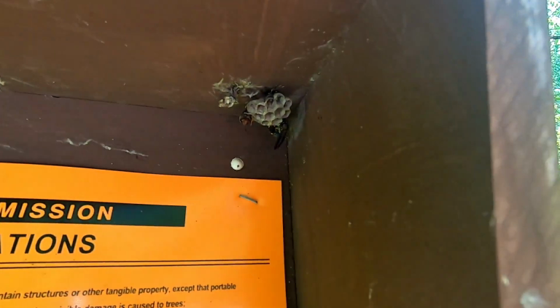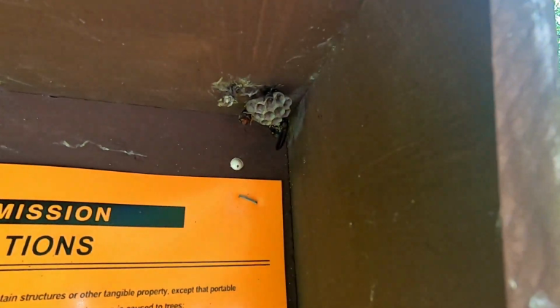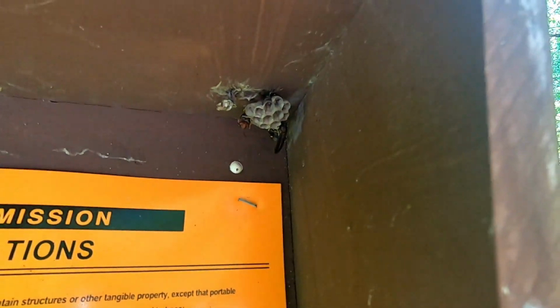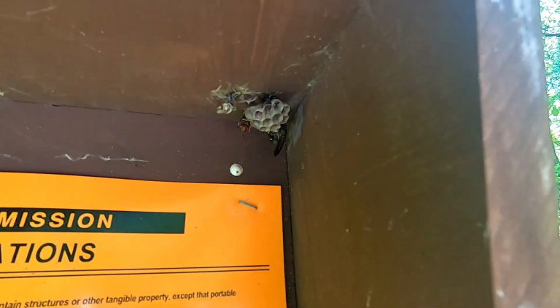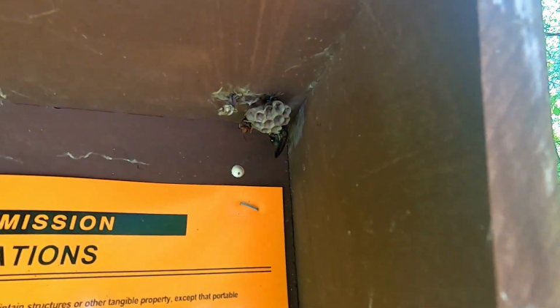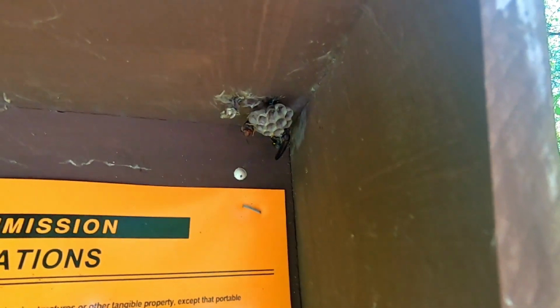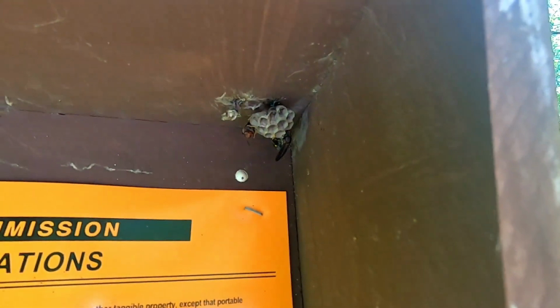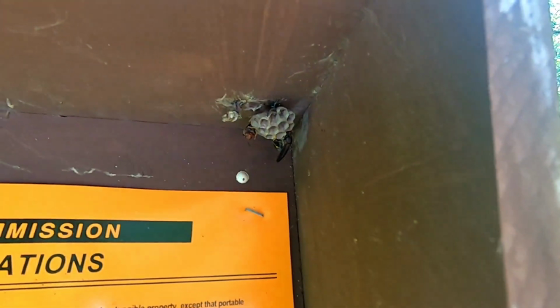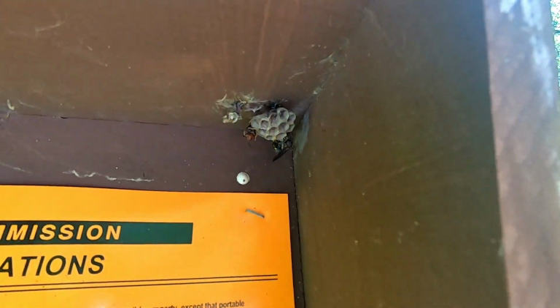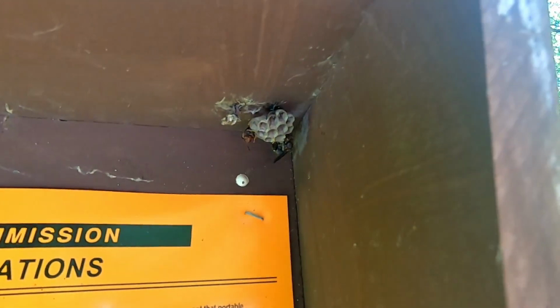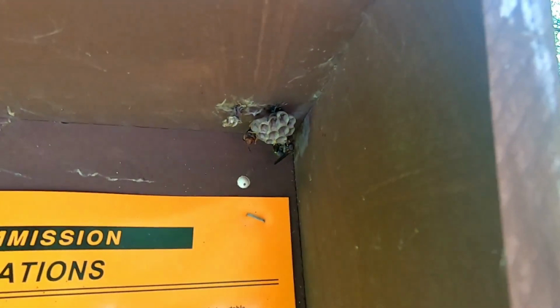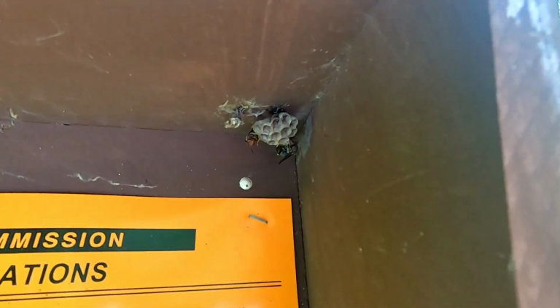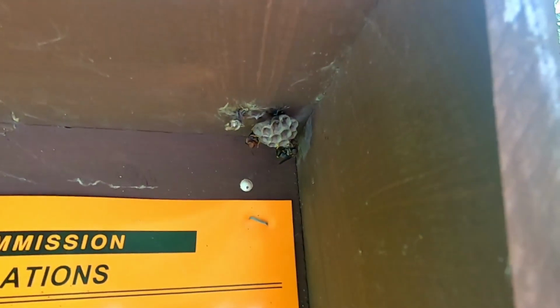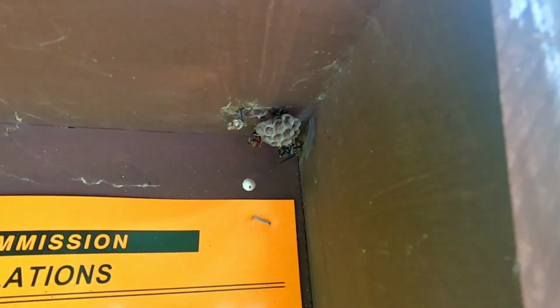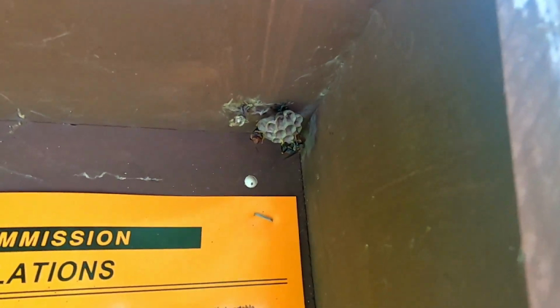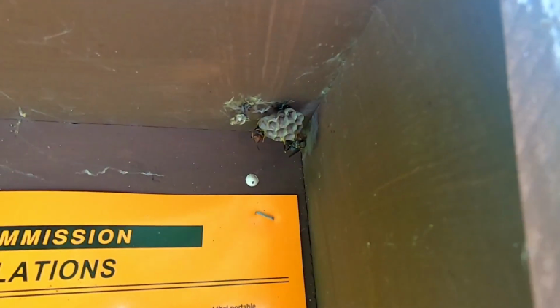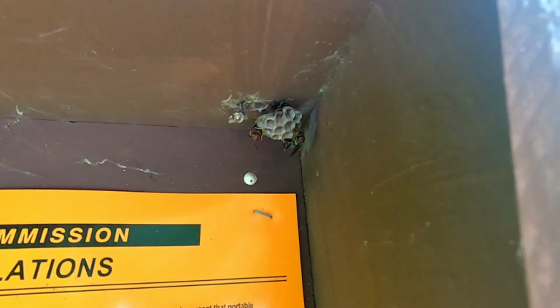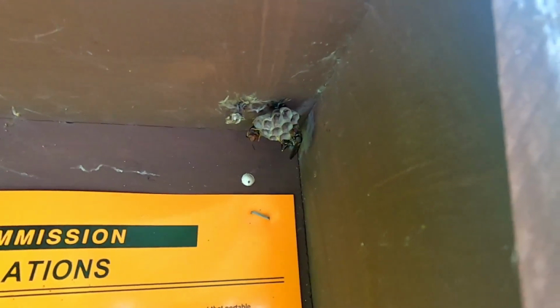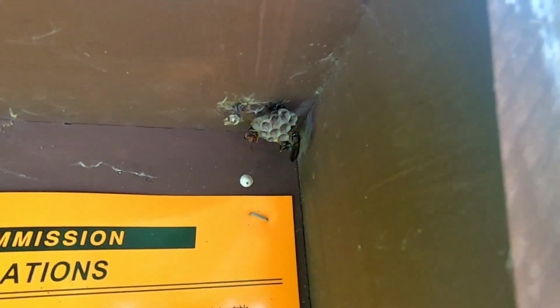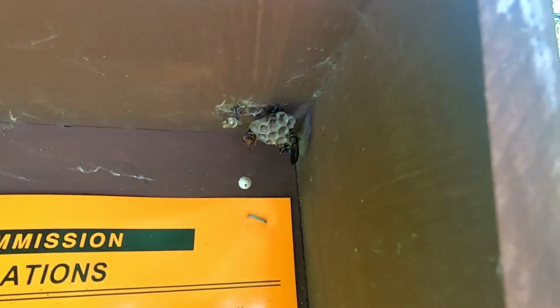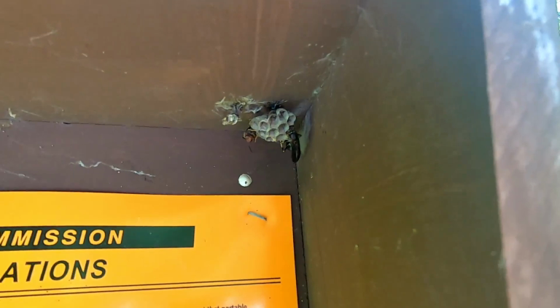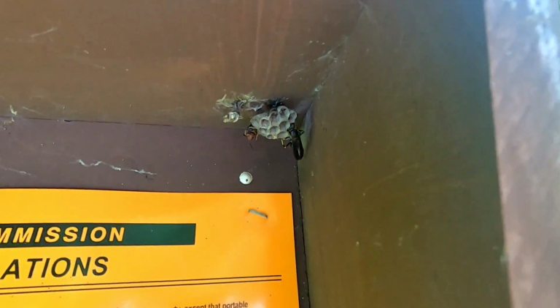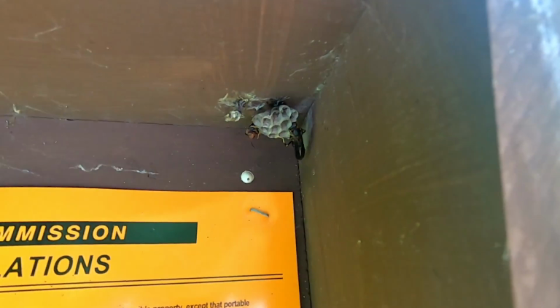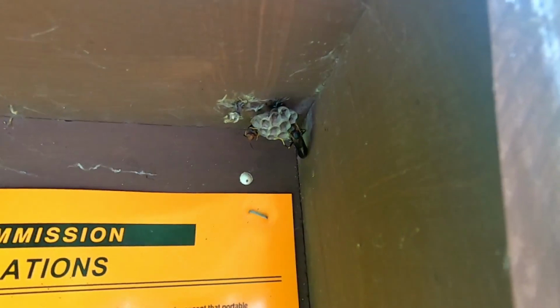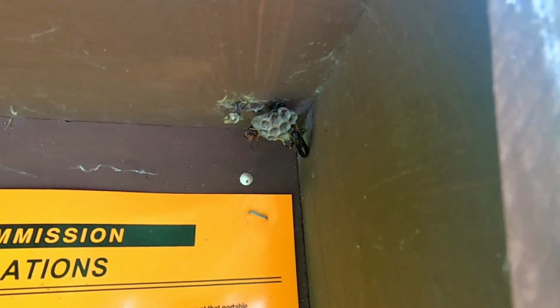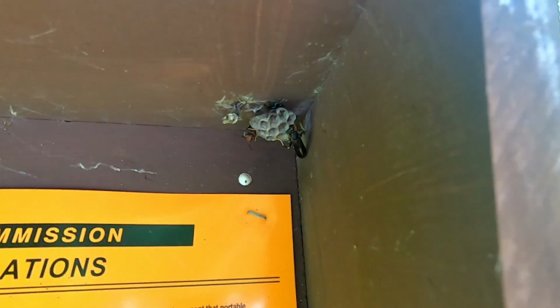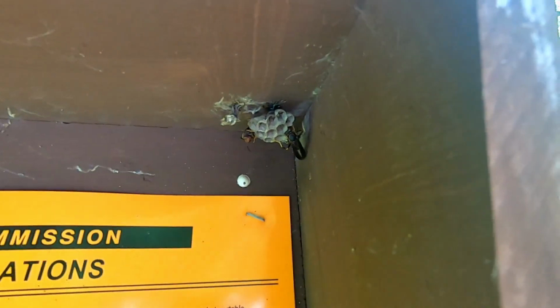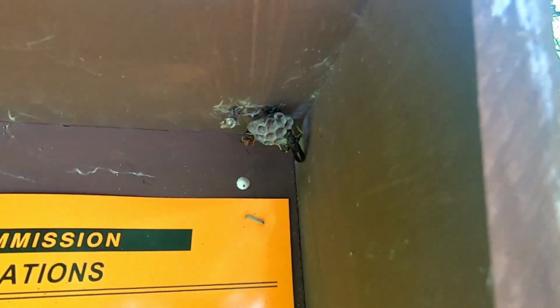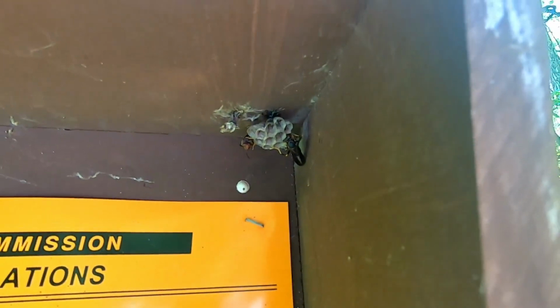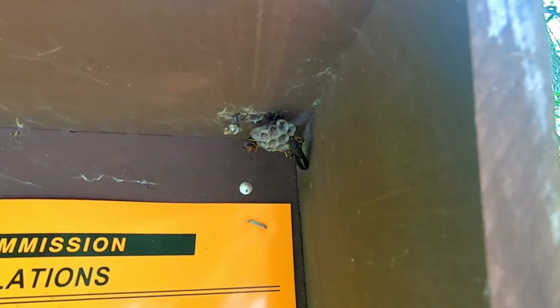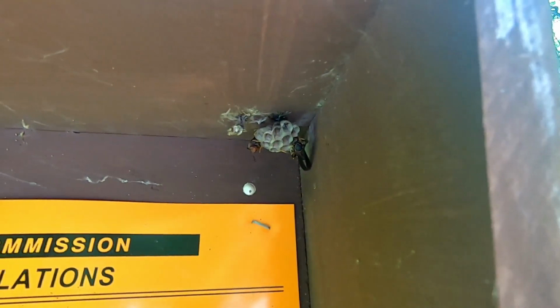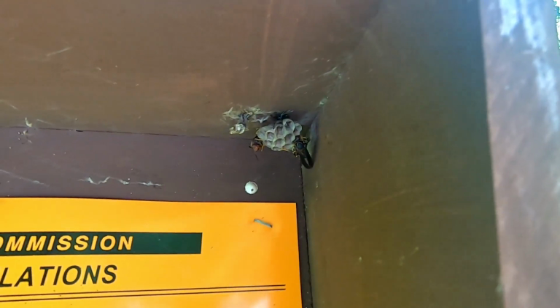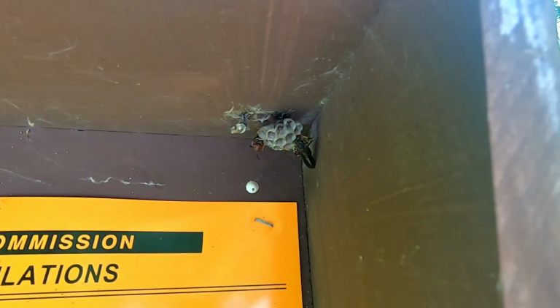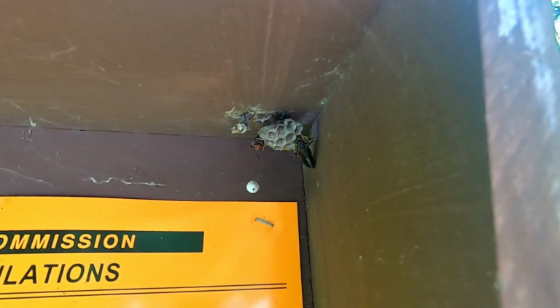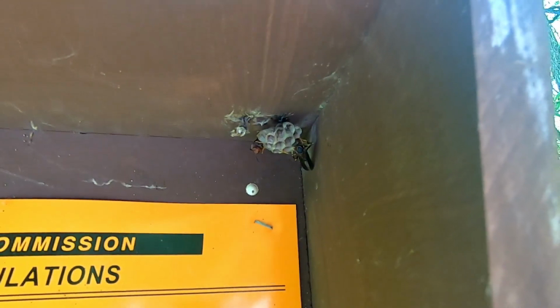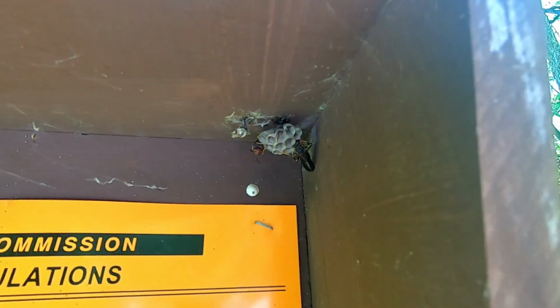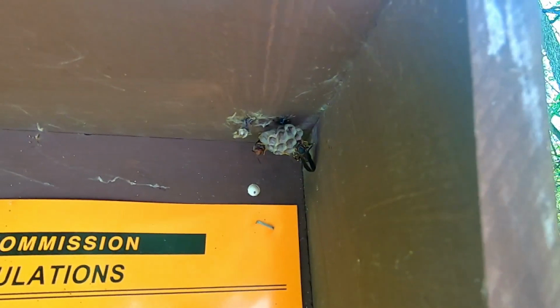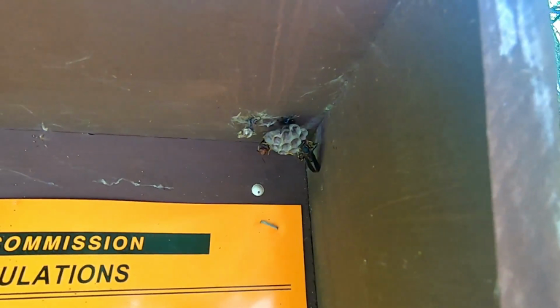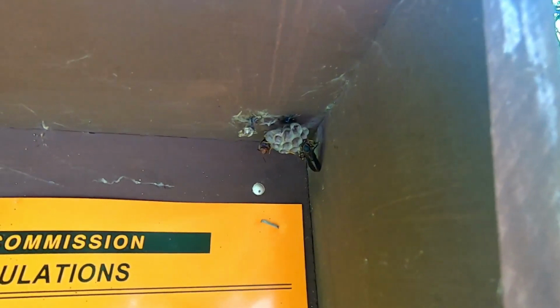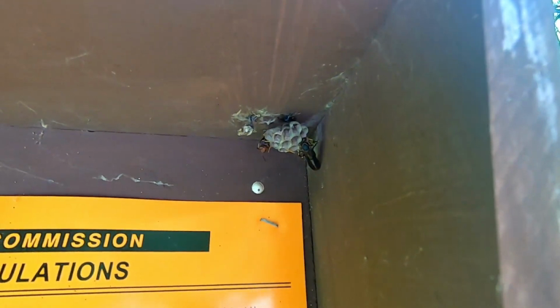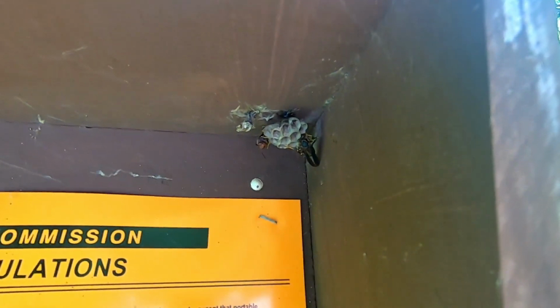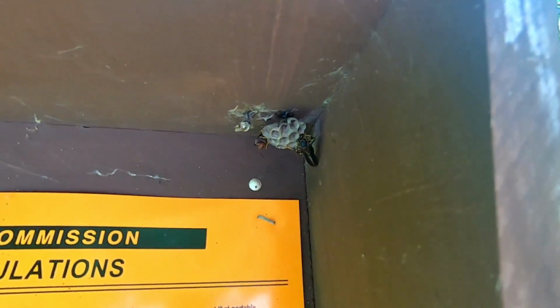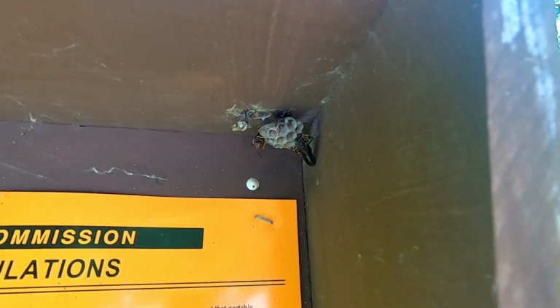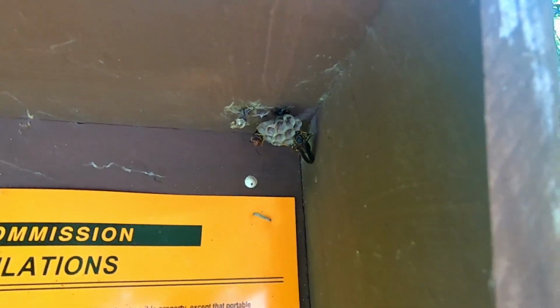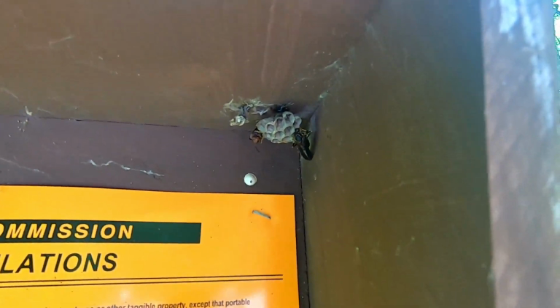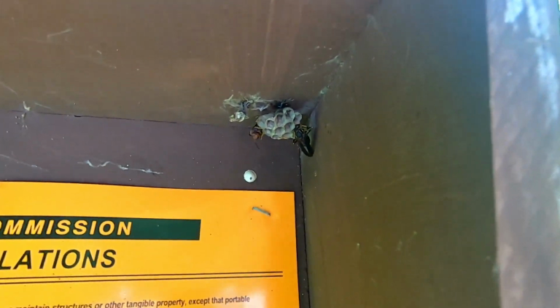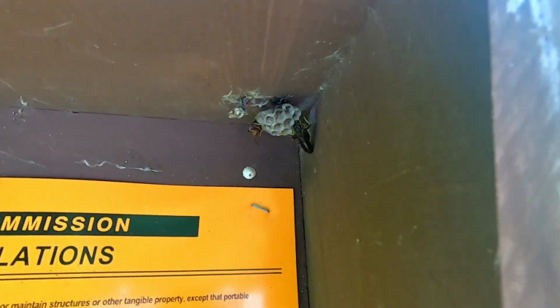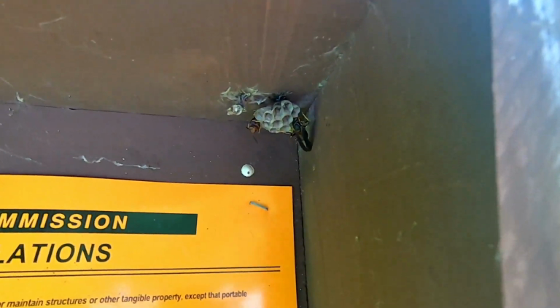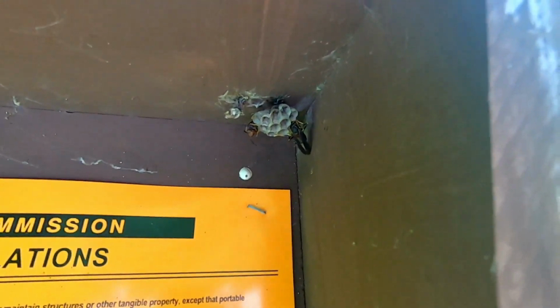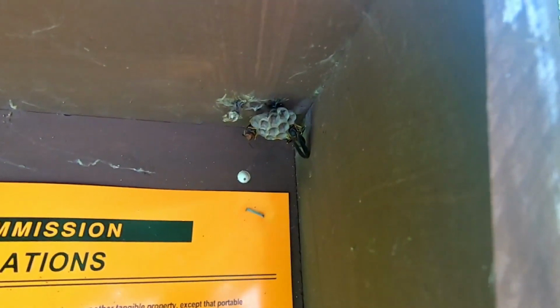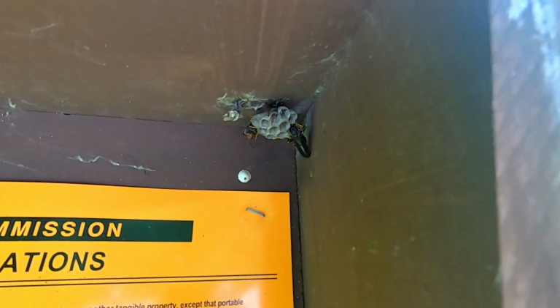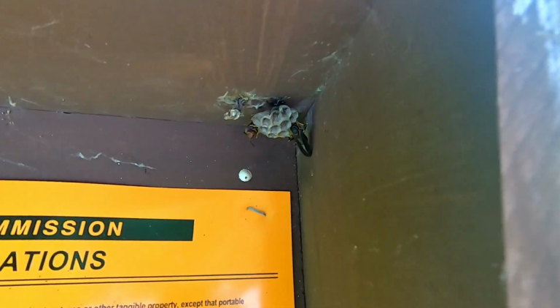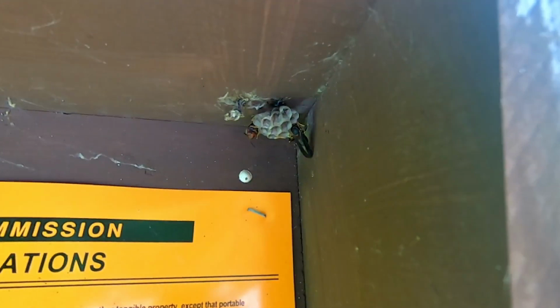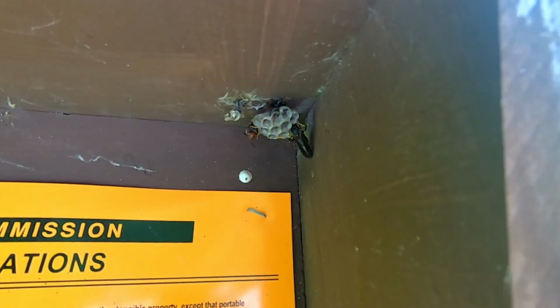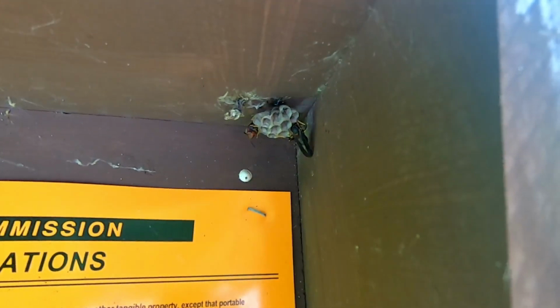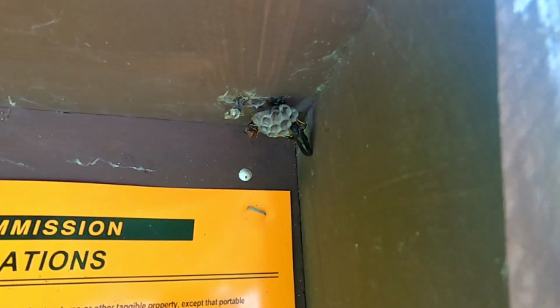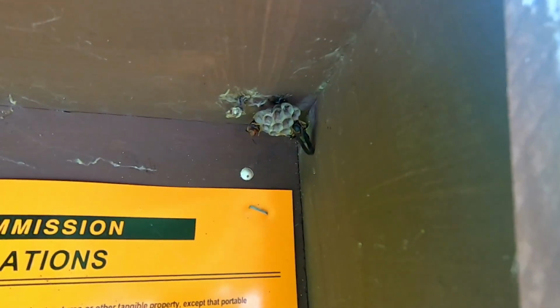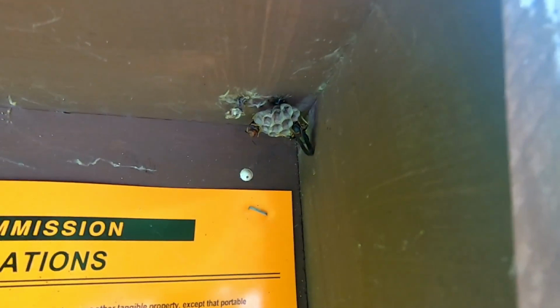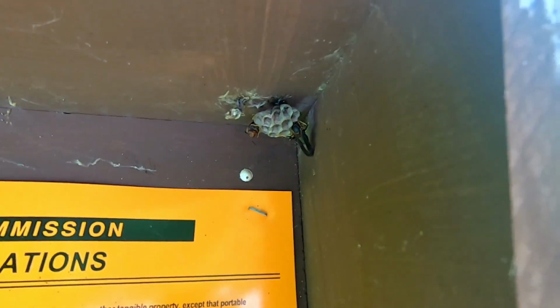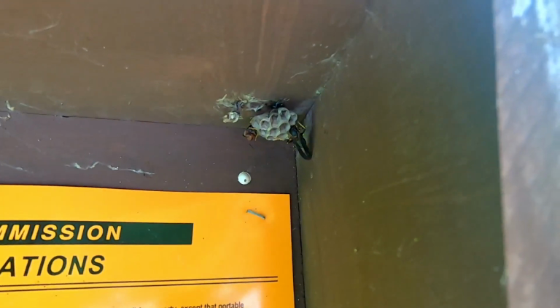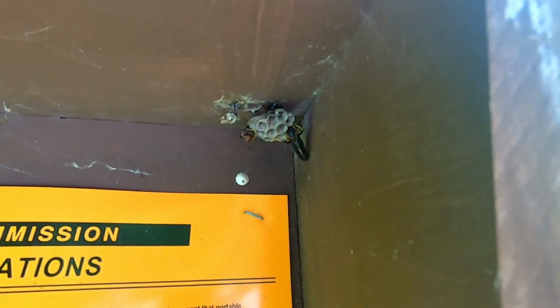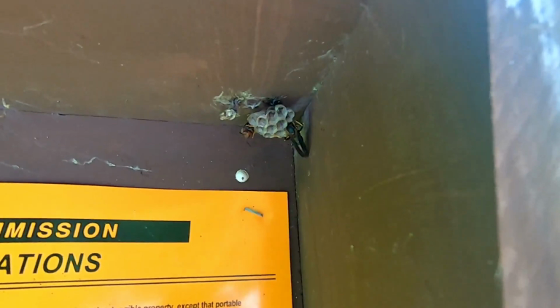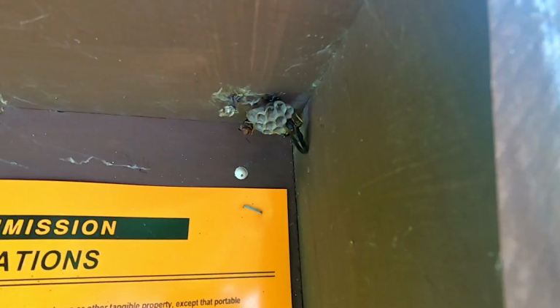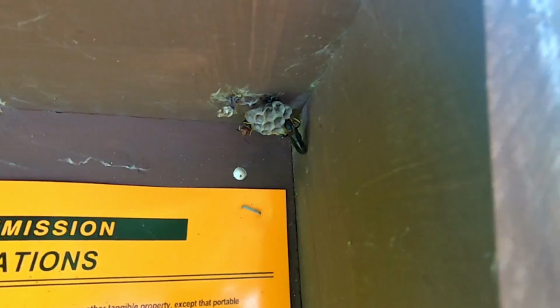She finally entered the nest. So yeah, they're friendly cooperators.